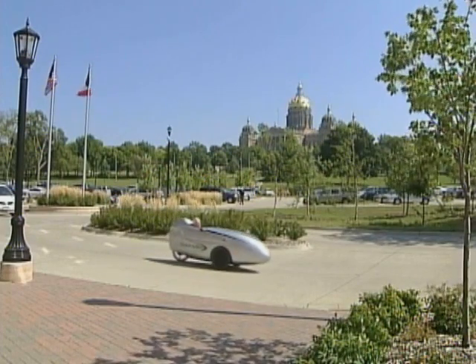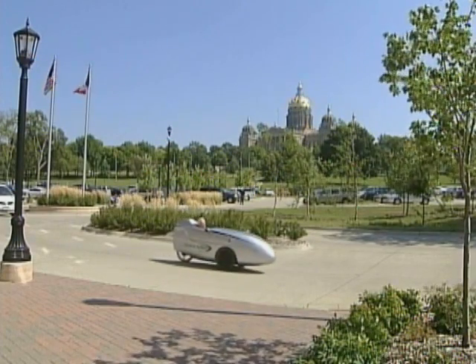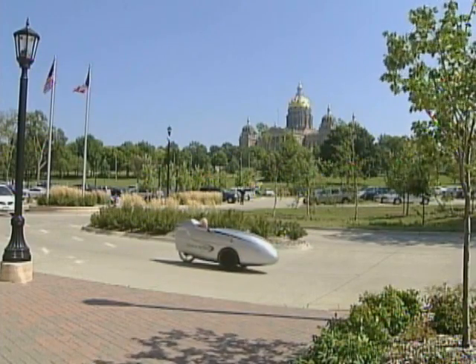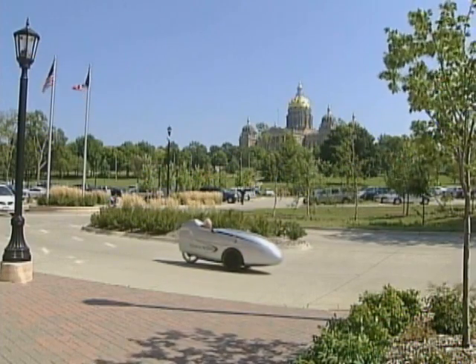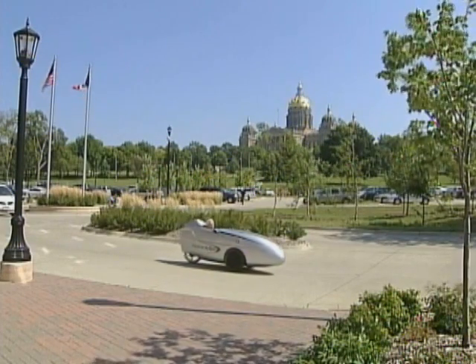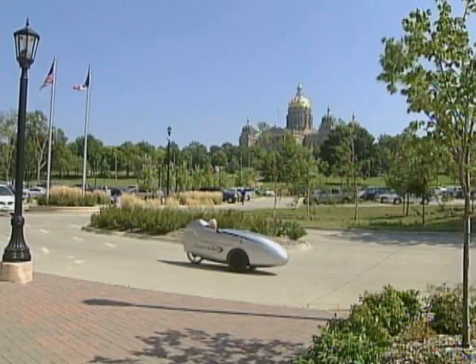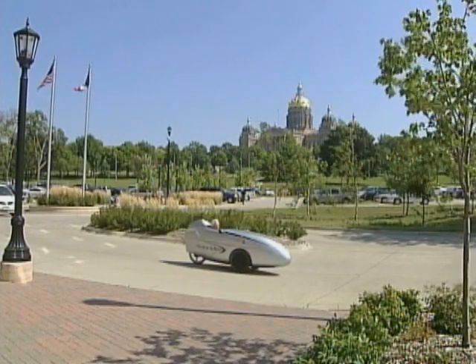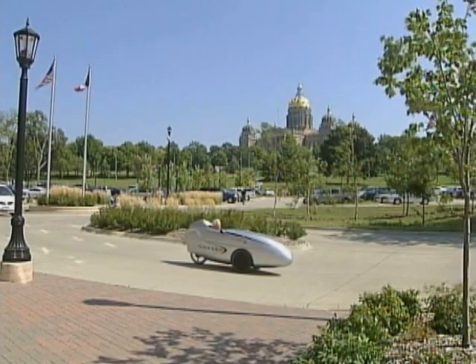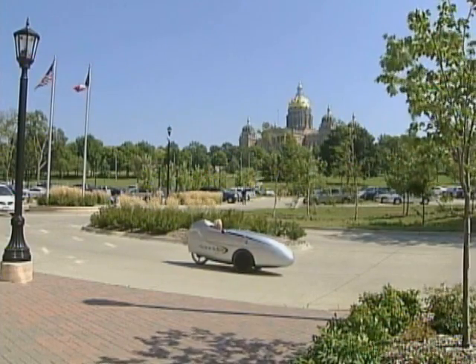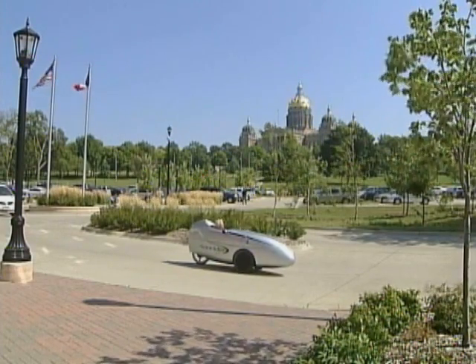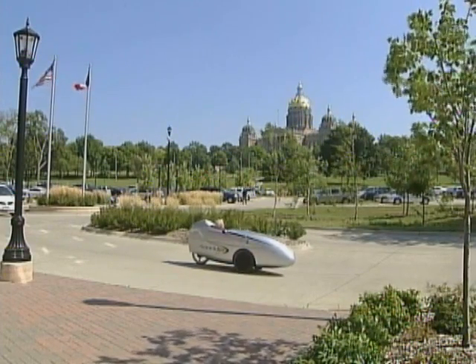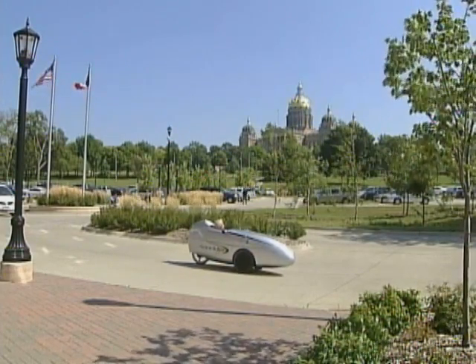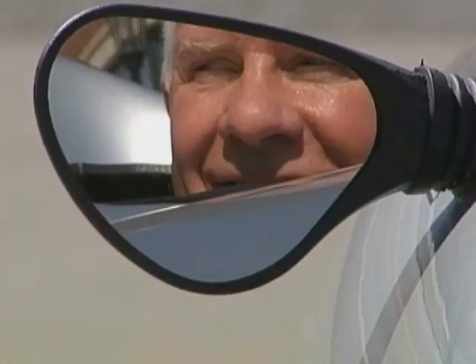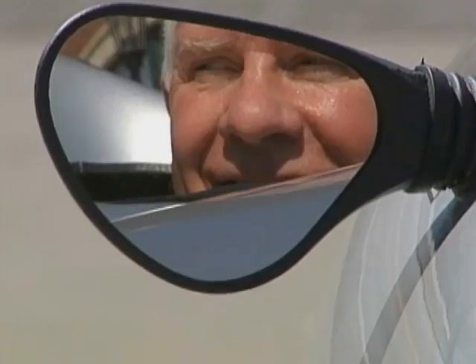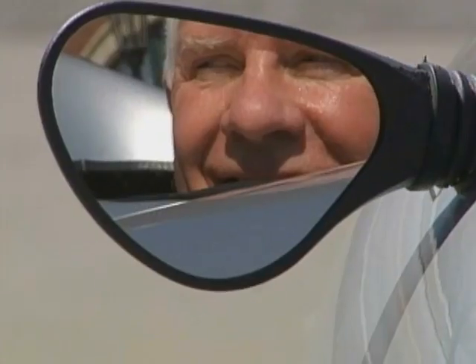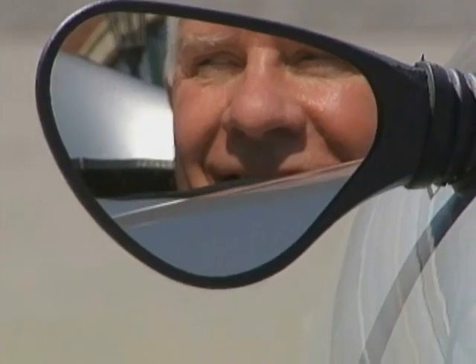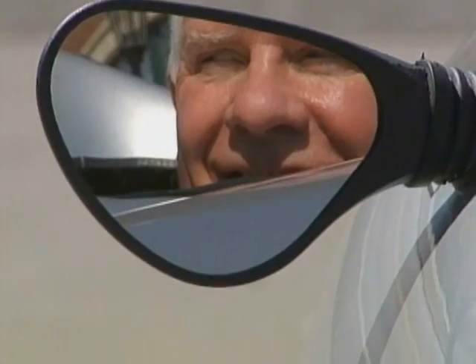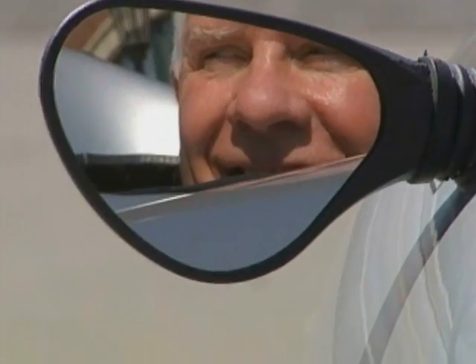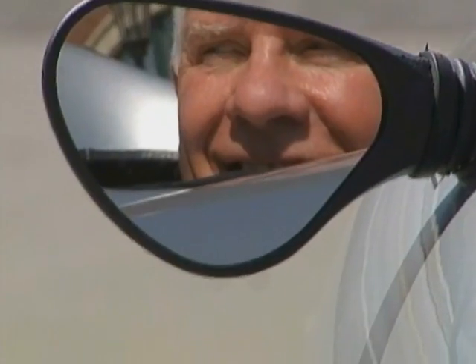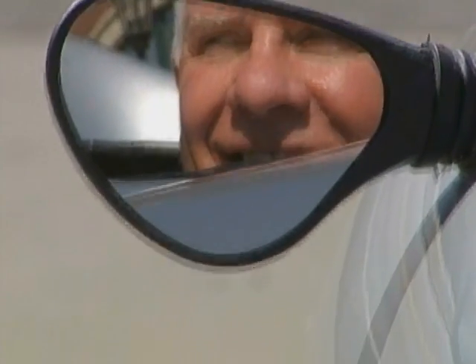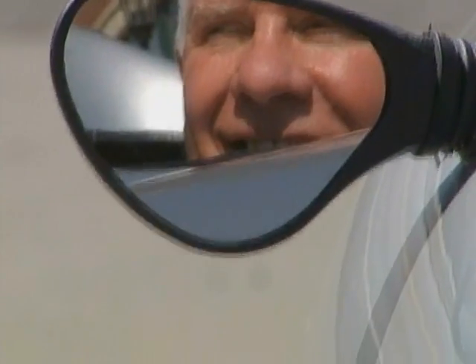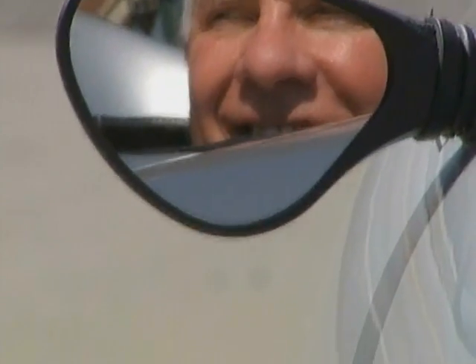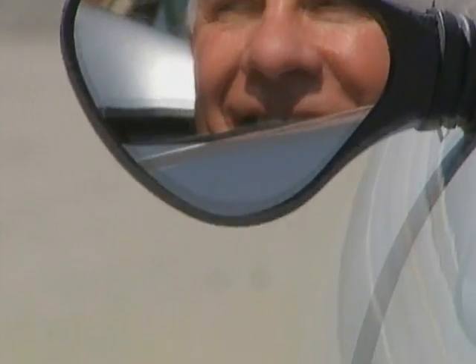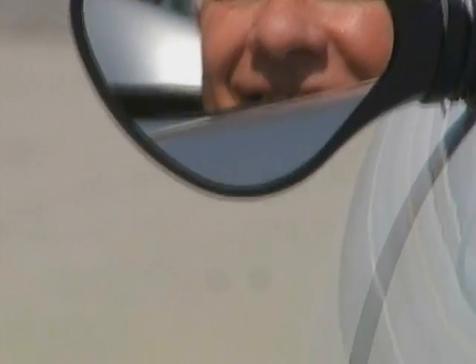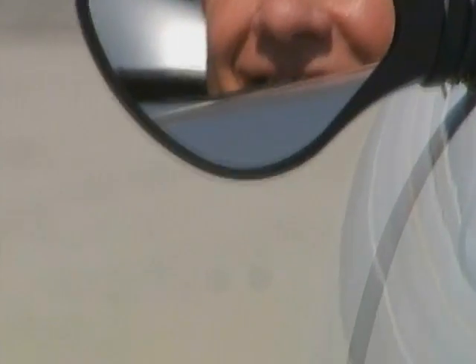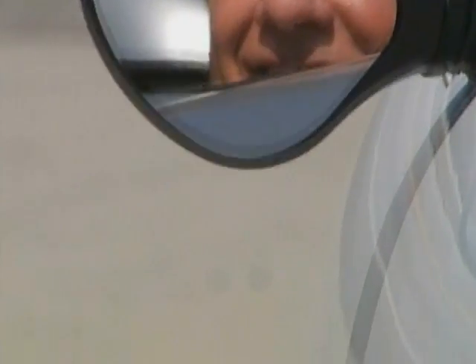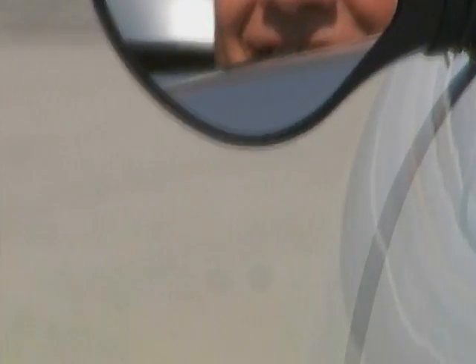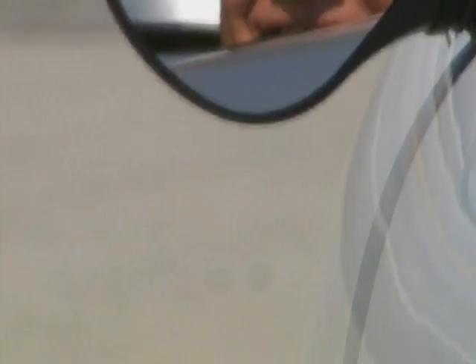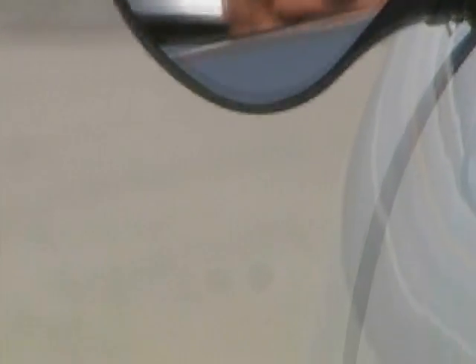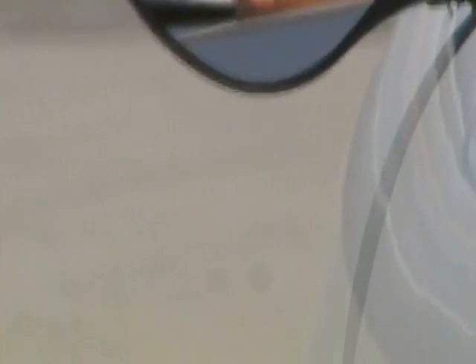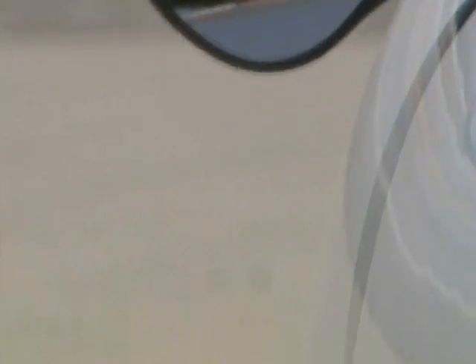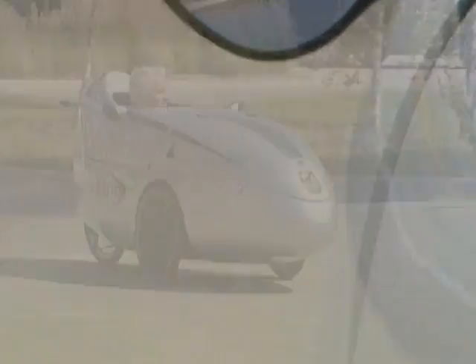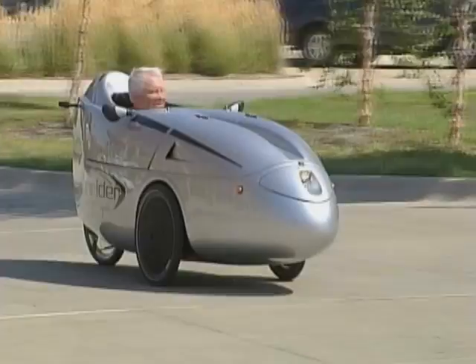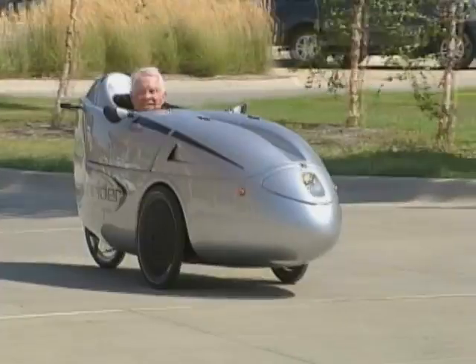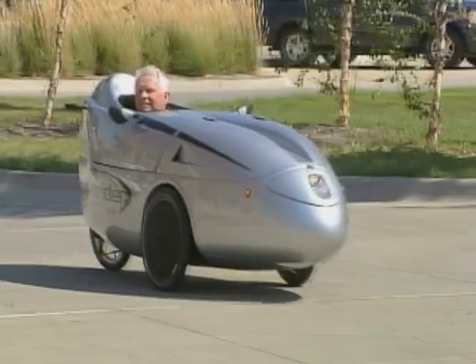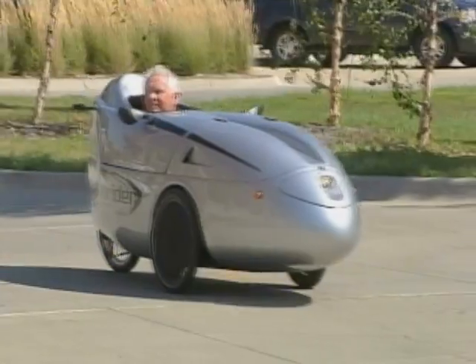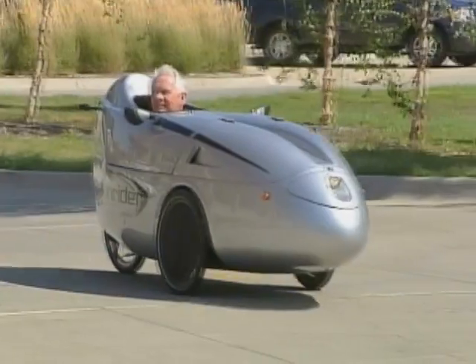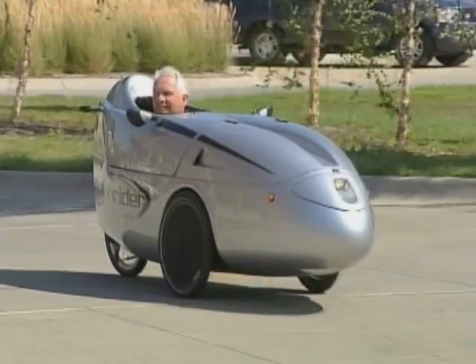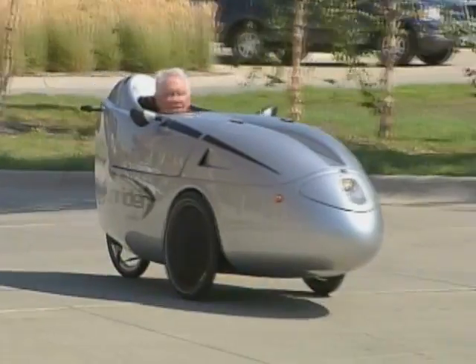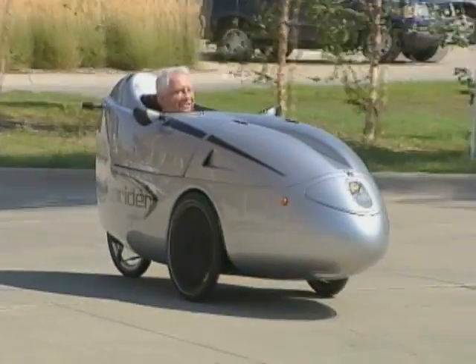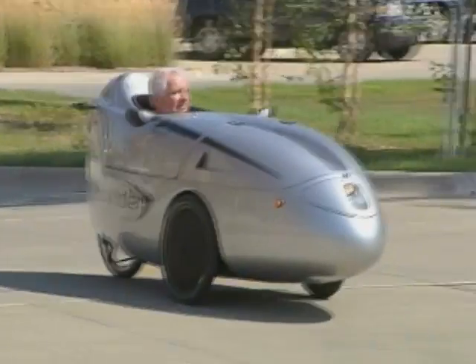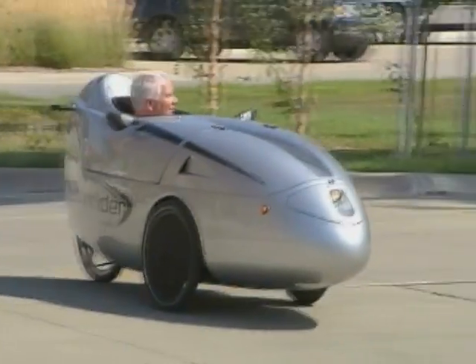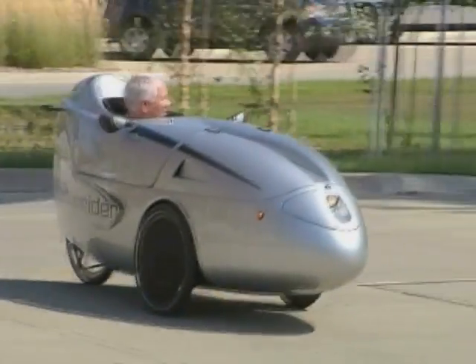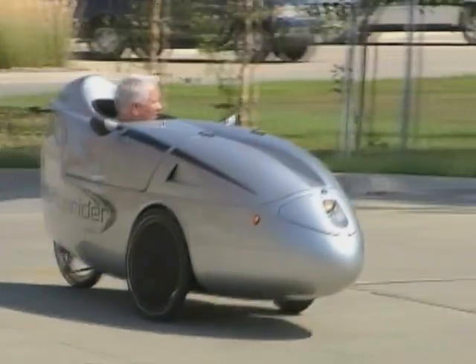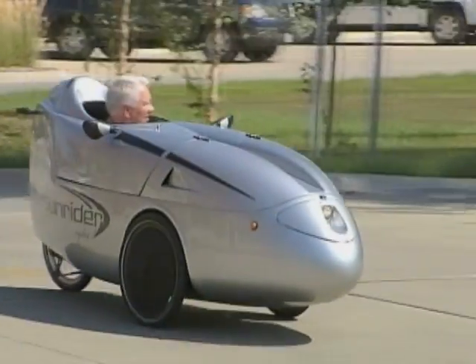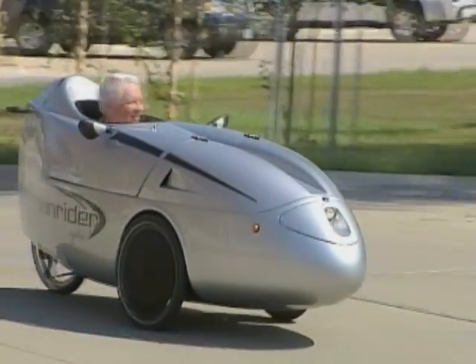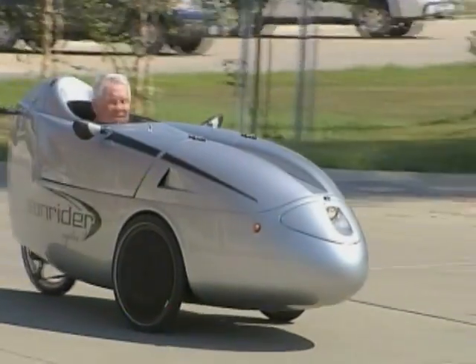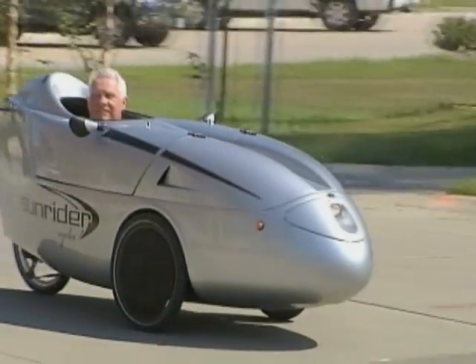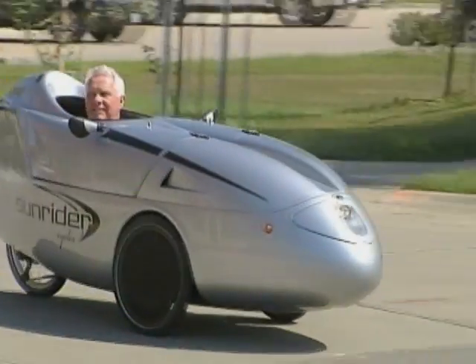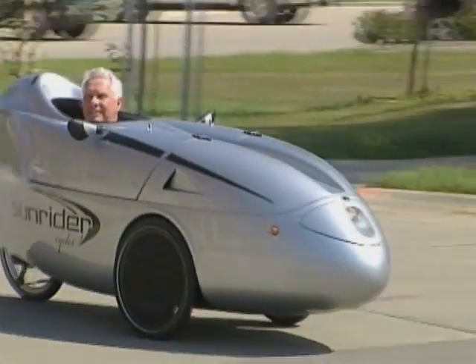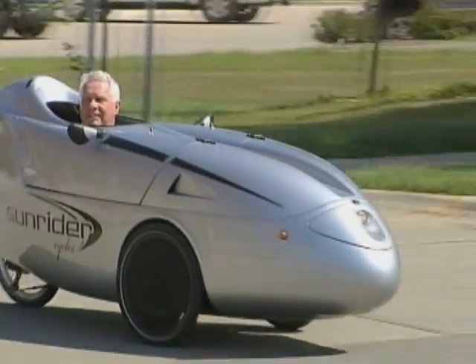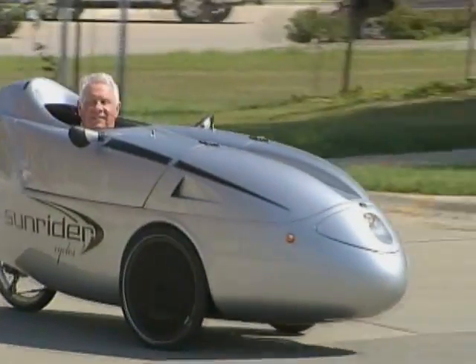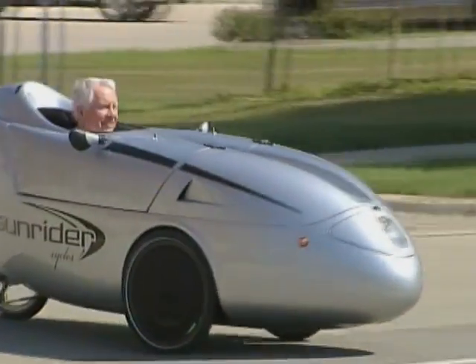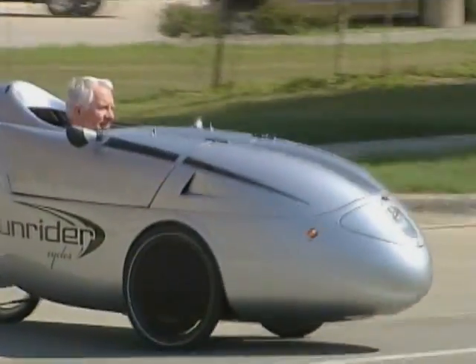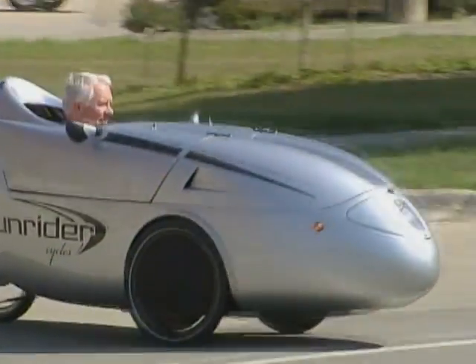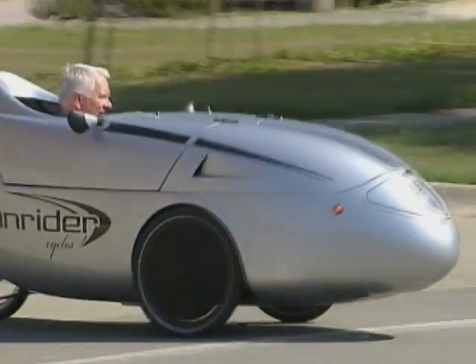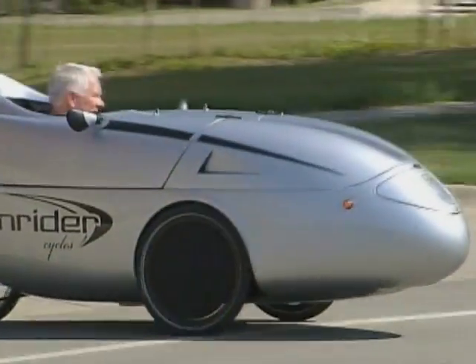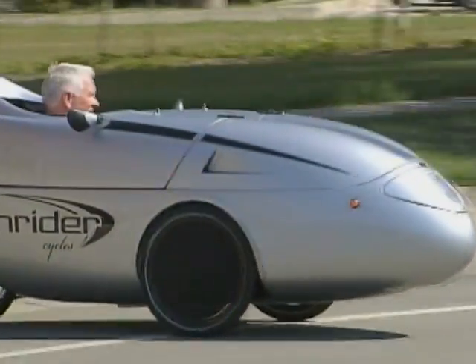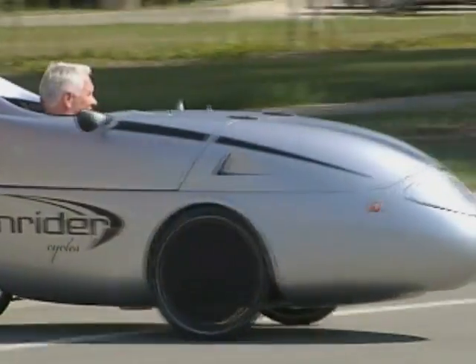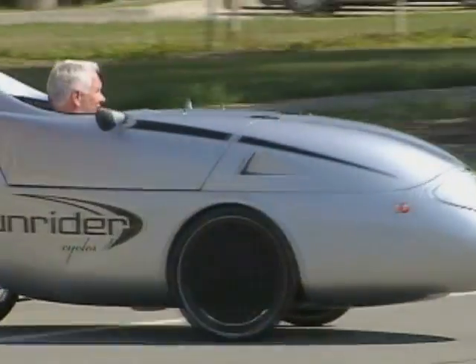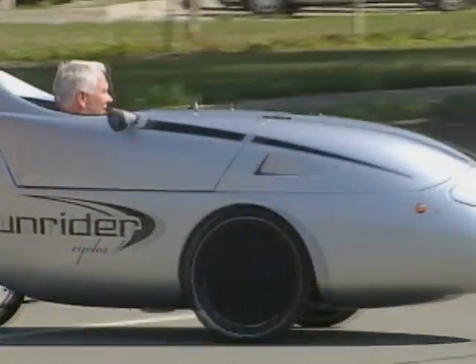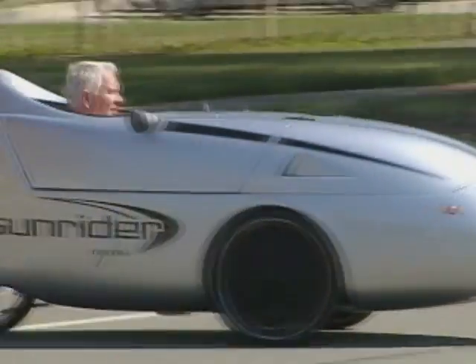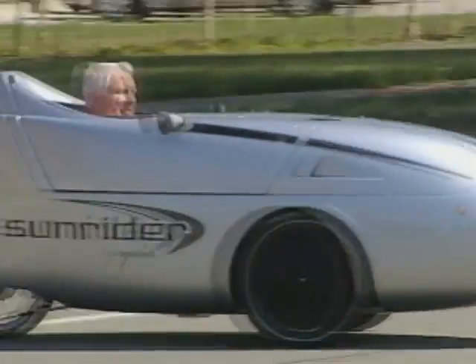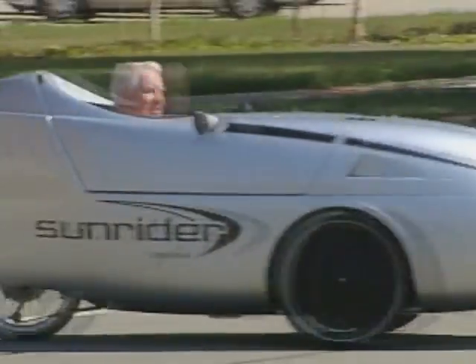A variety of reactions. I get people honking, get a lot of thumbs up. It can travel up to 30 miles per hour if he pedals fast.